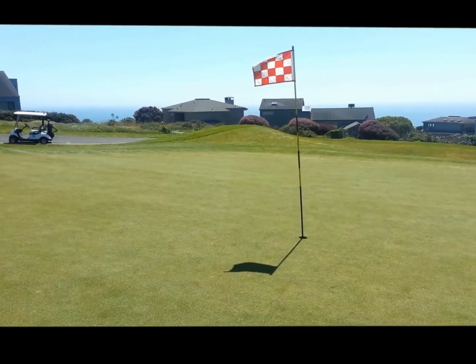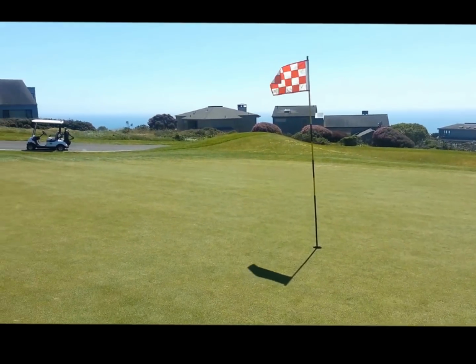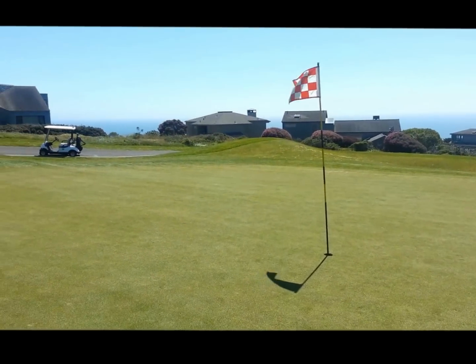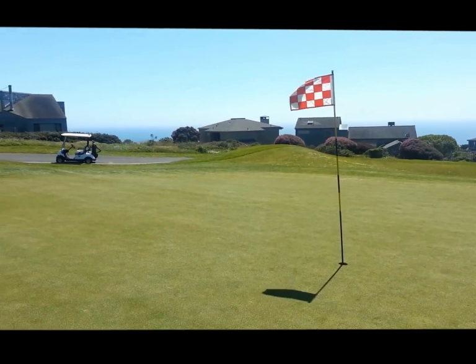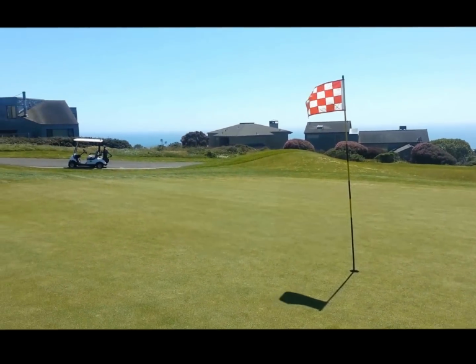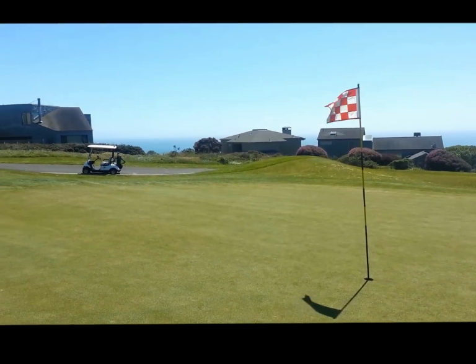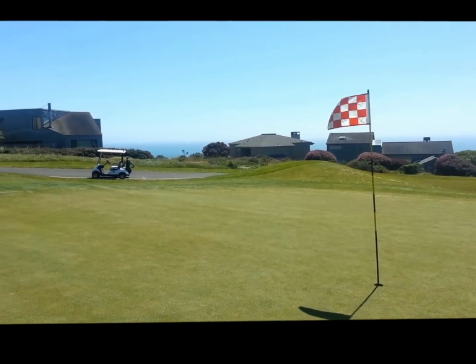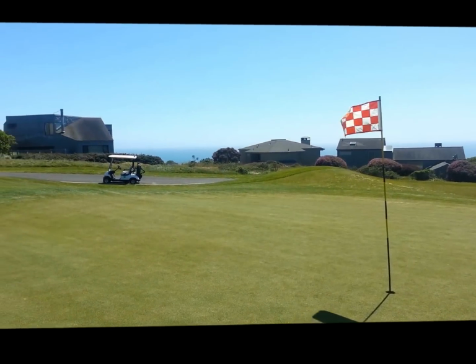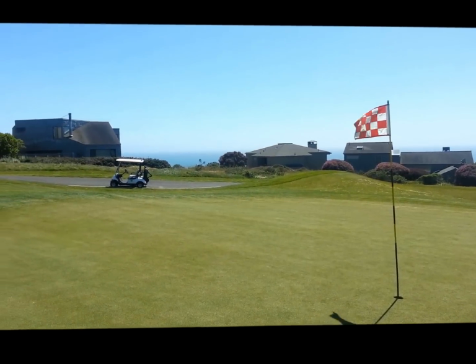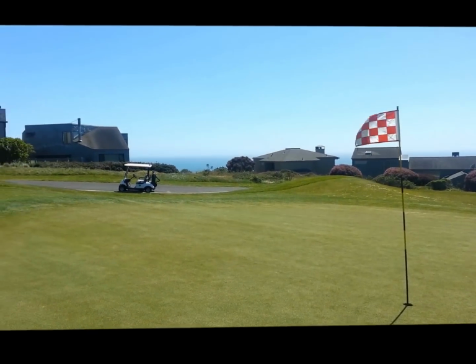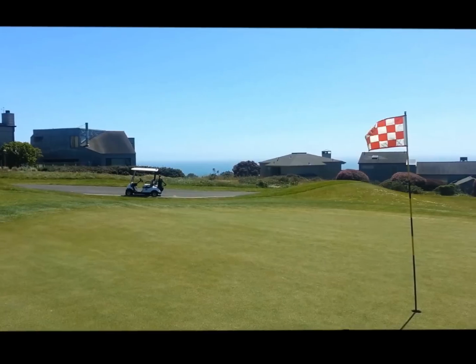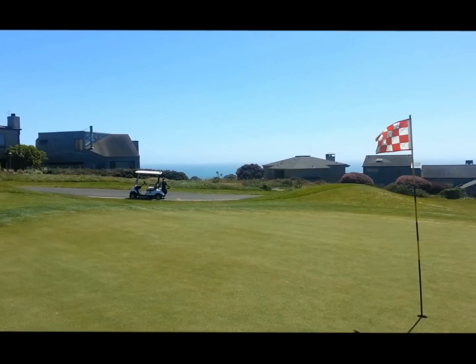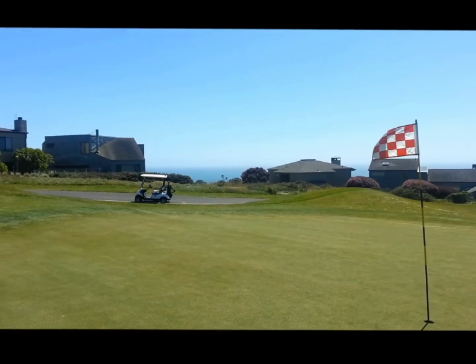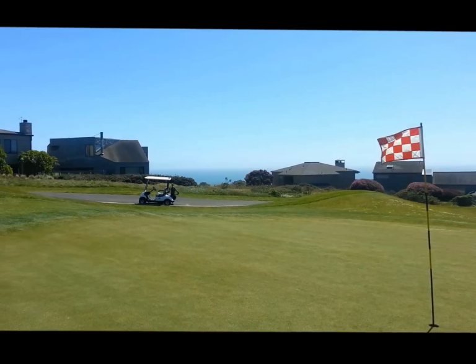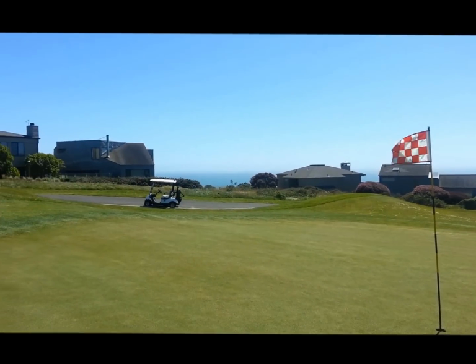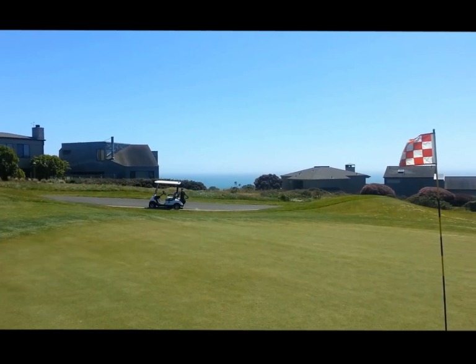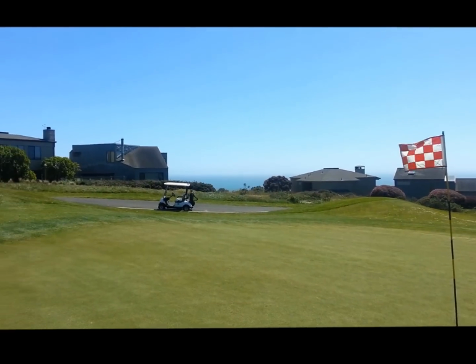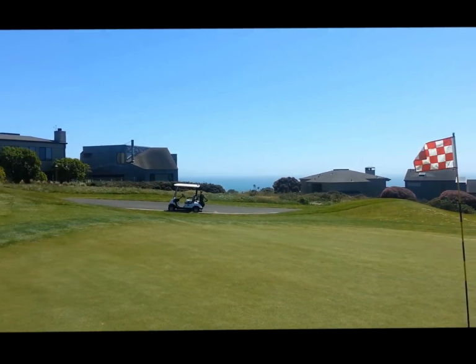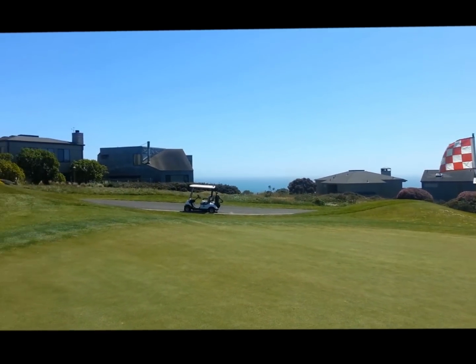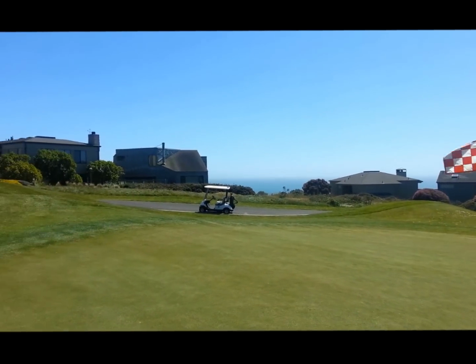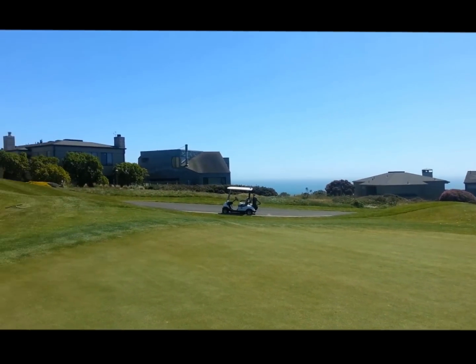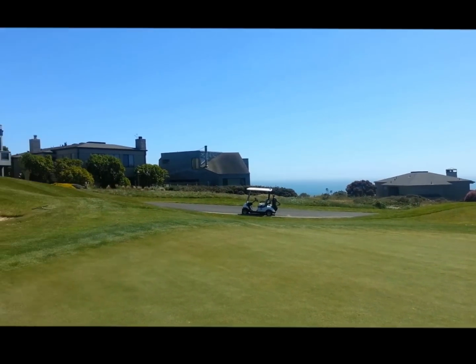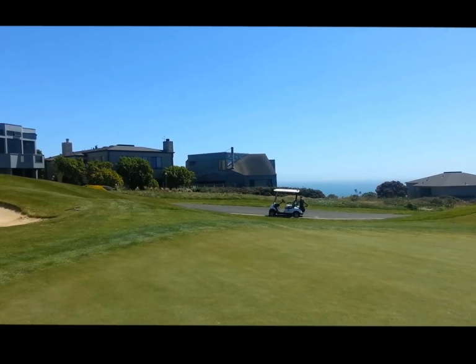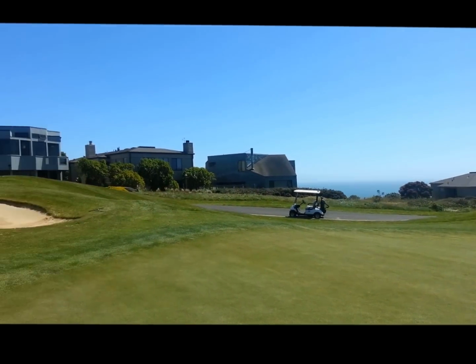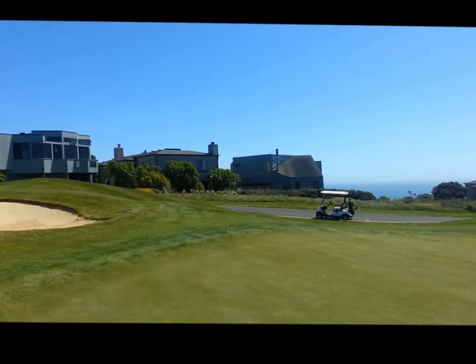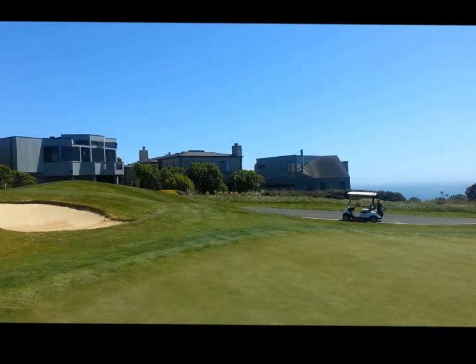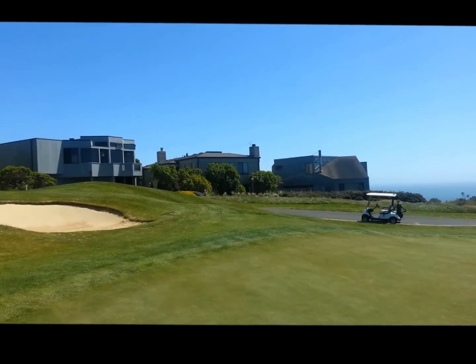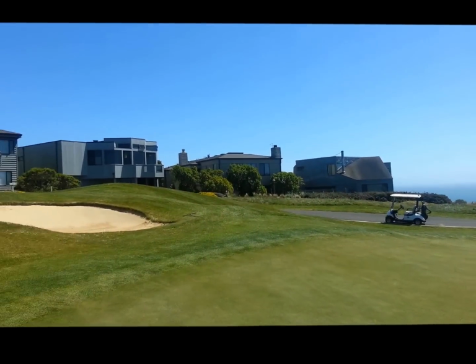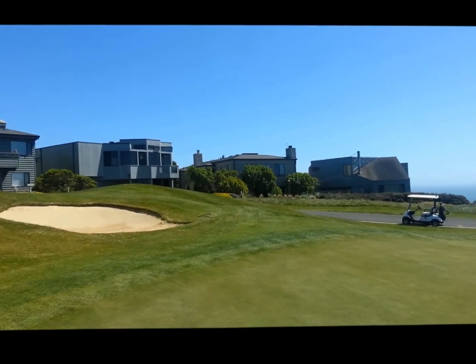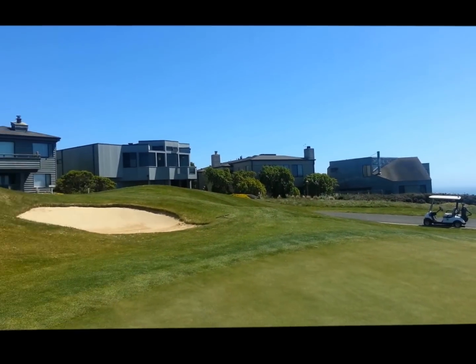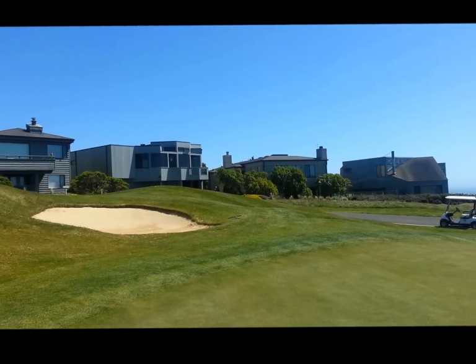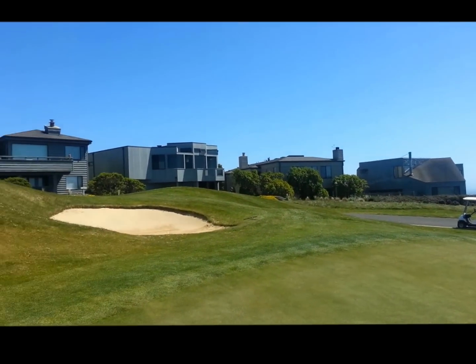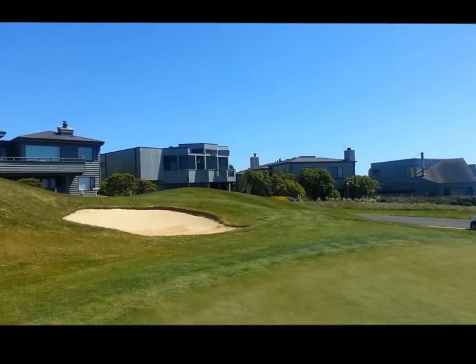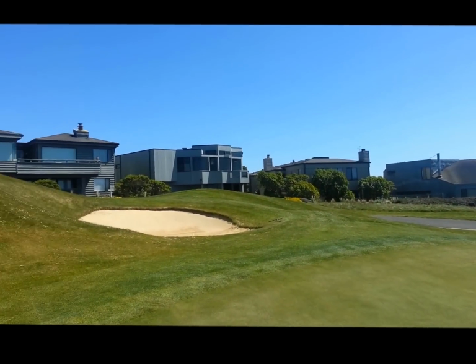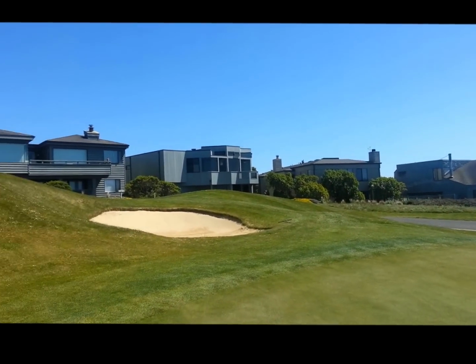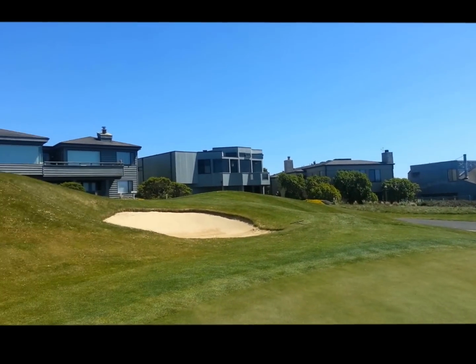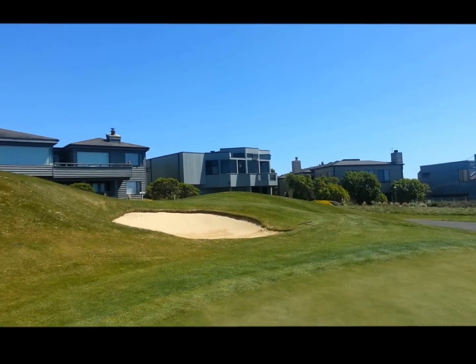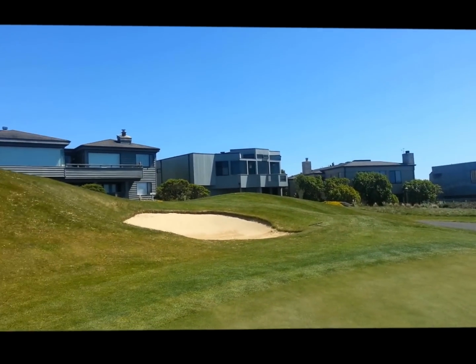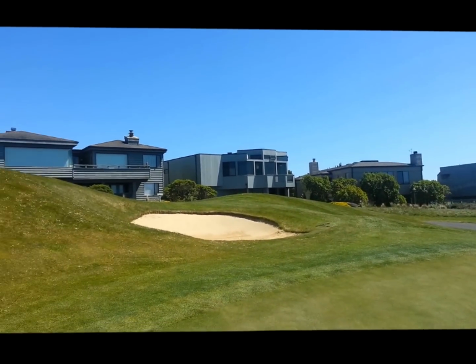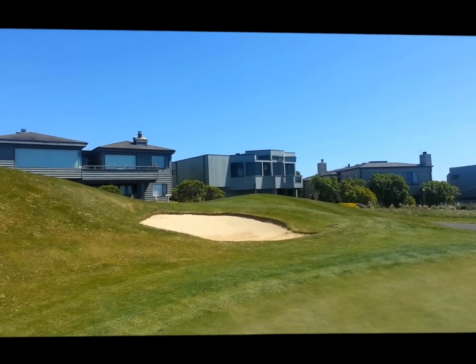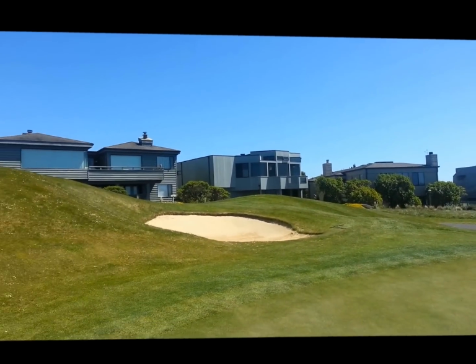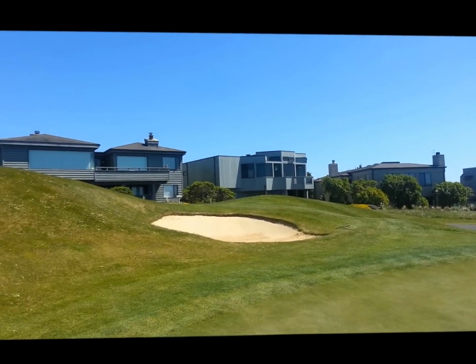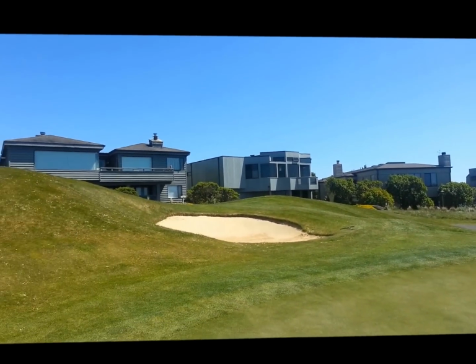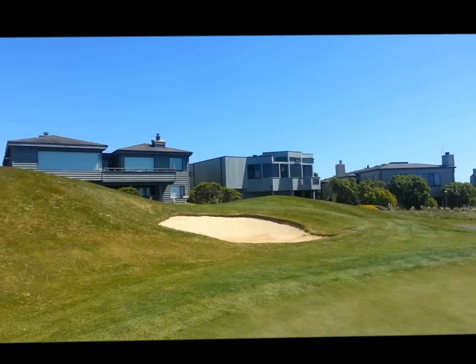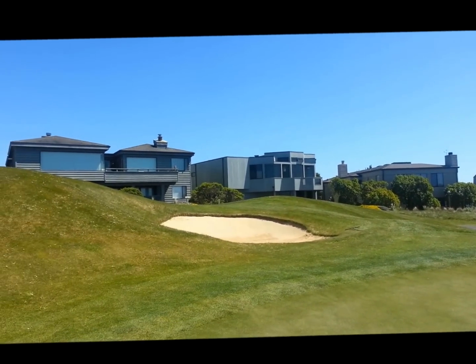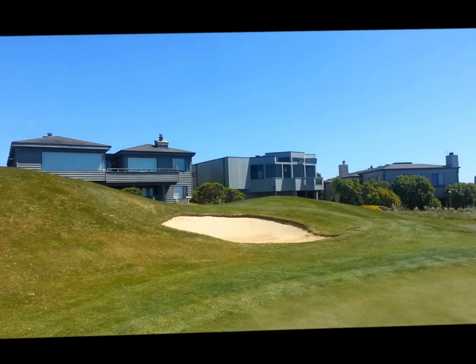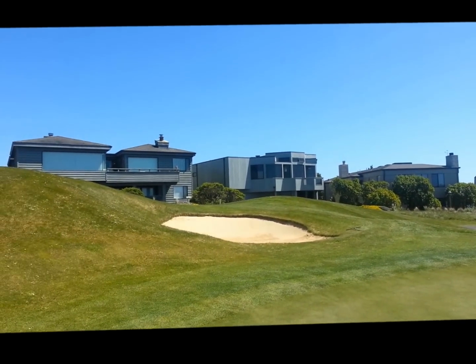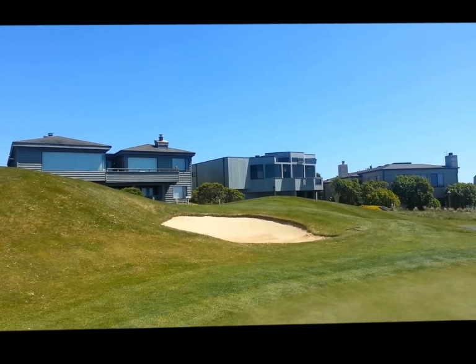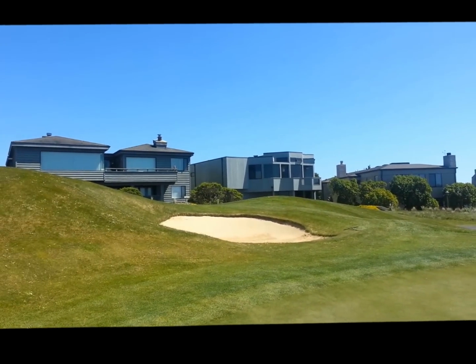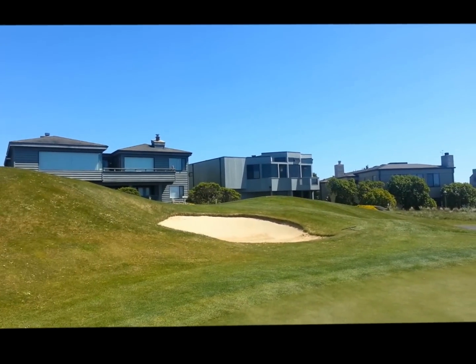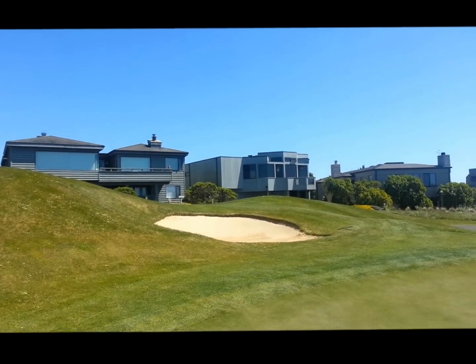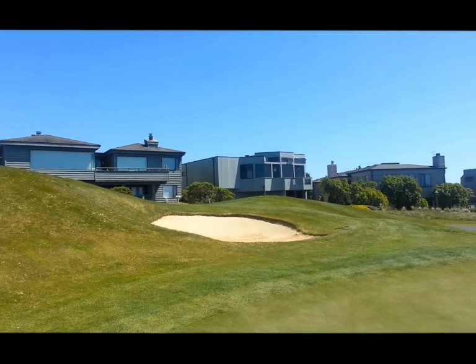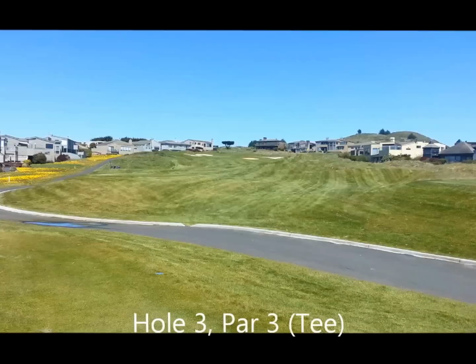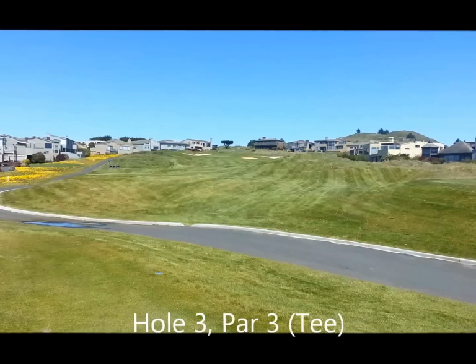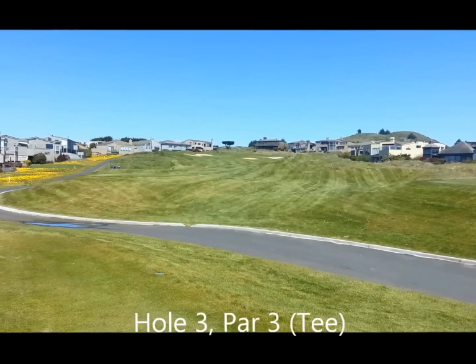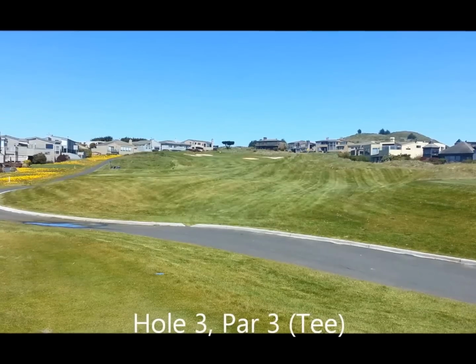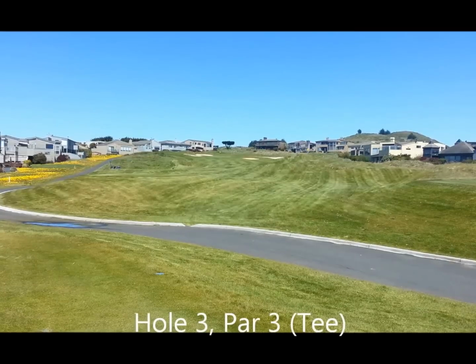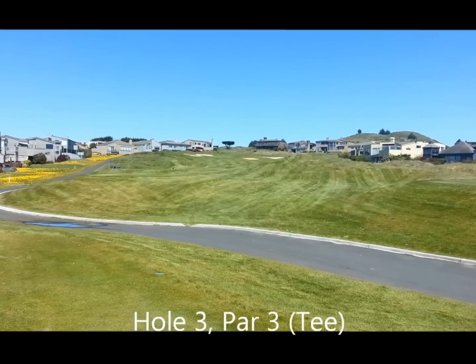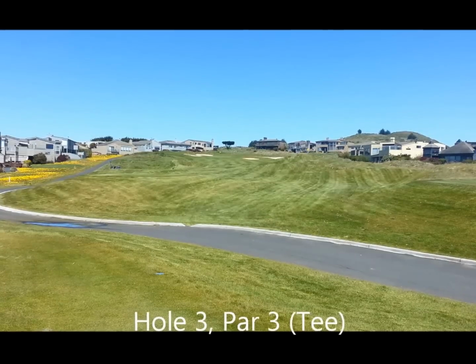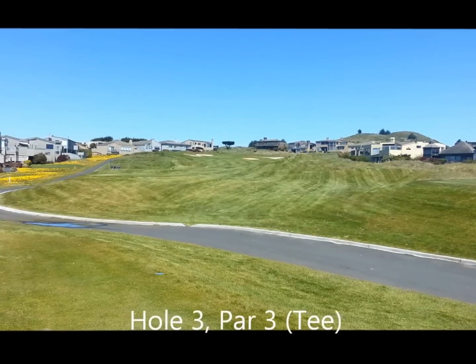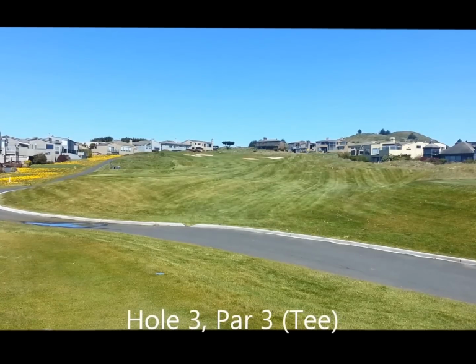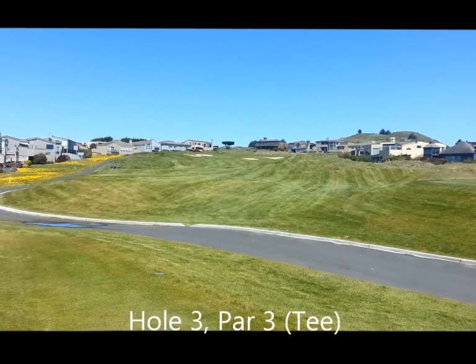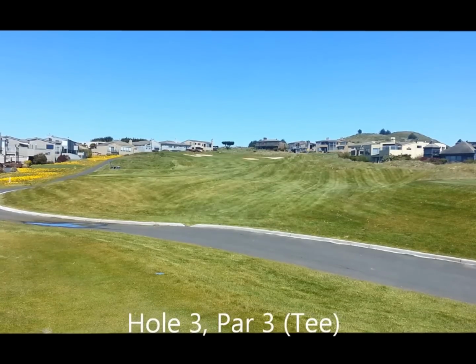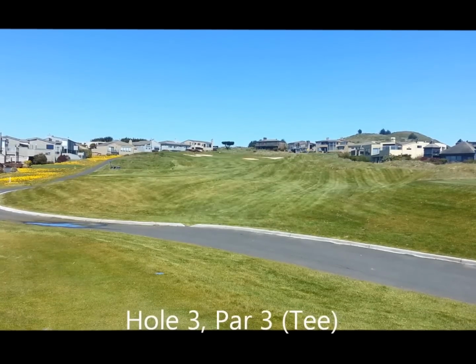The views are spectacular. This is really cool. Third hole.